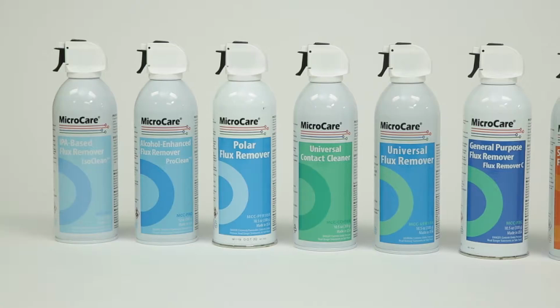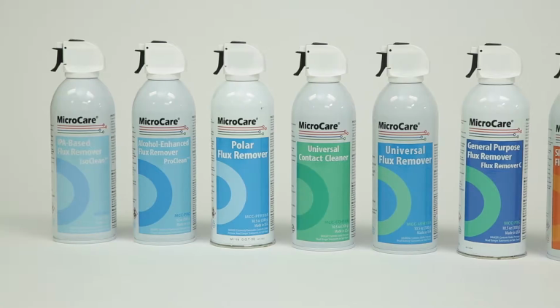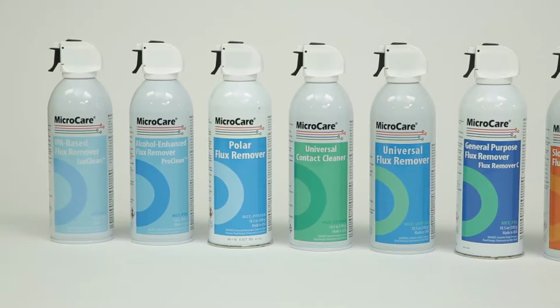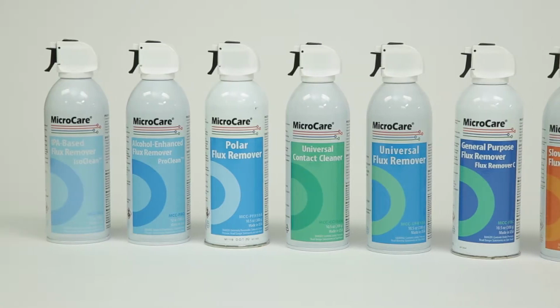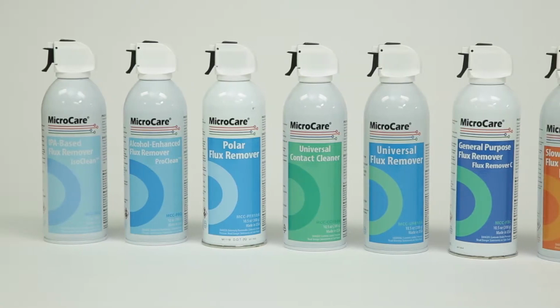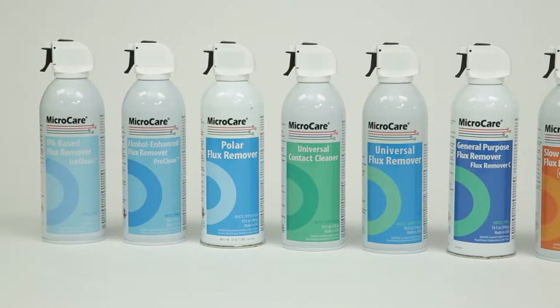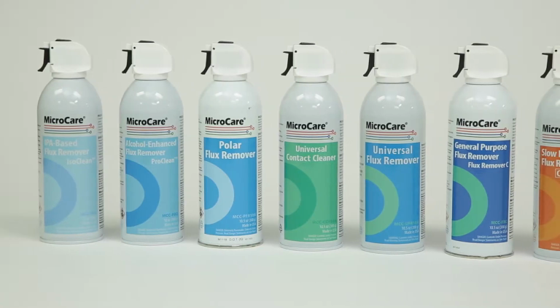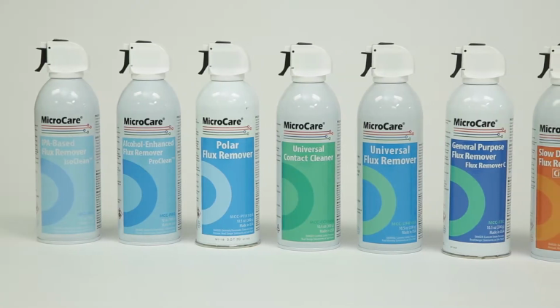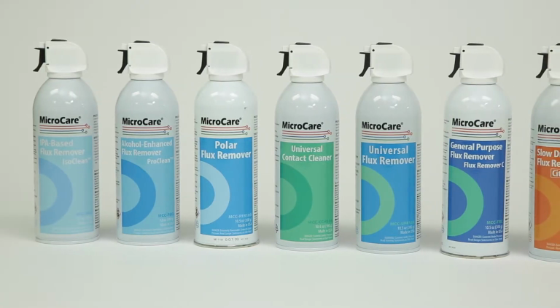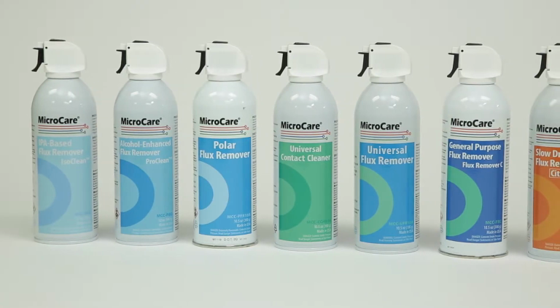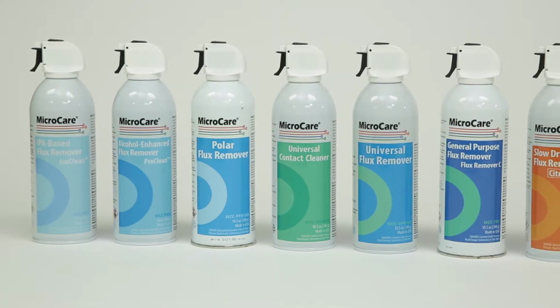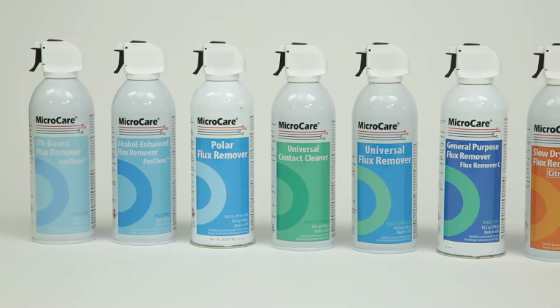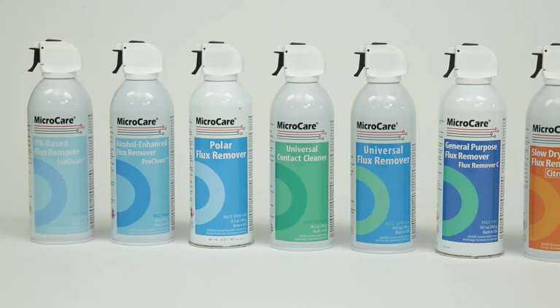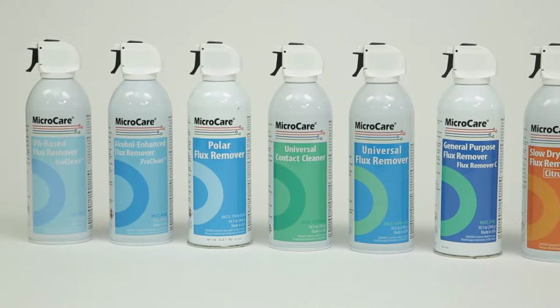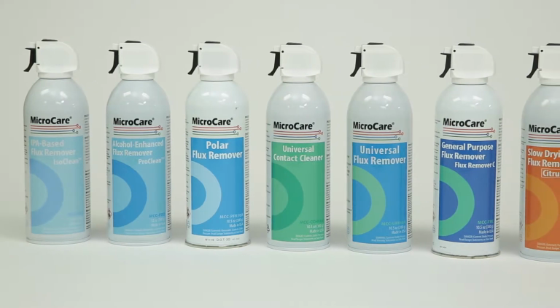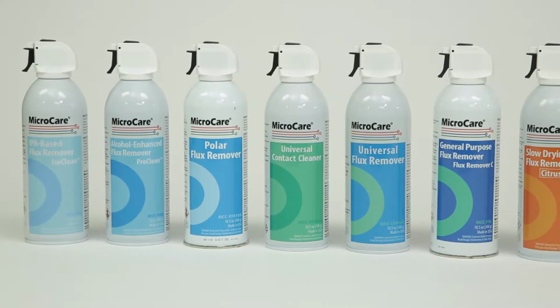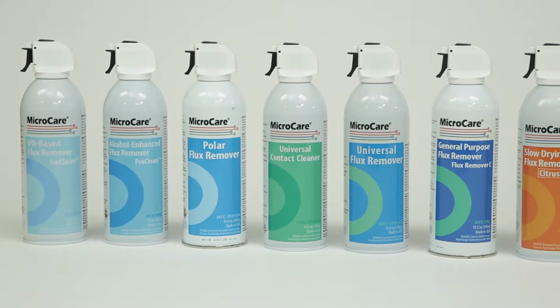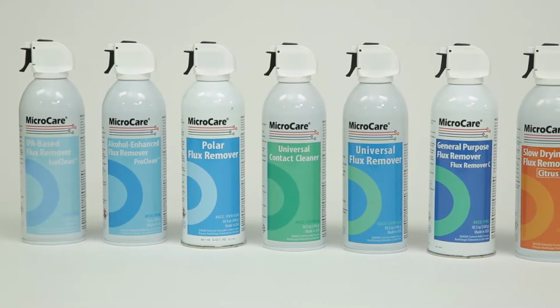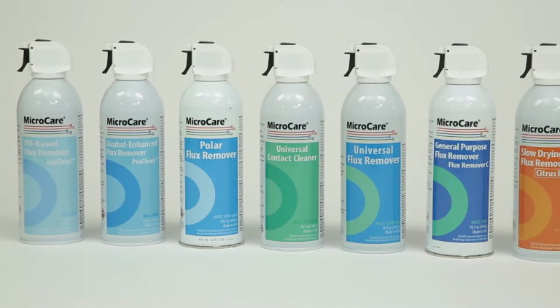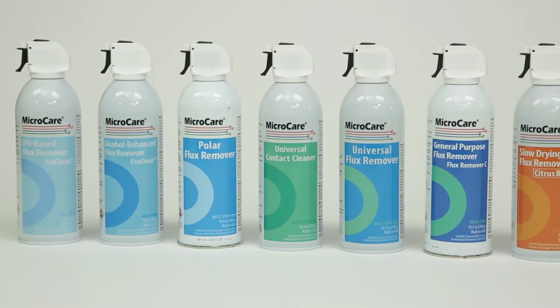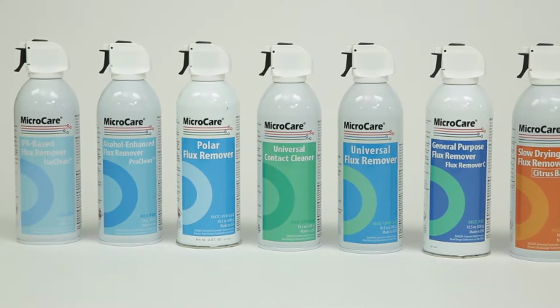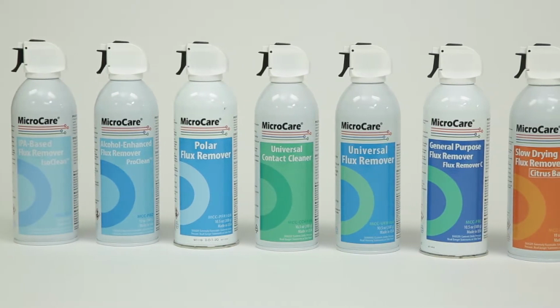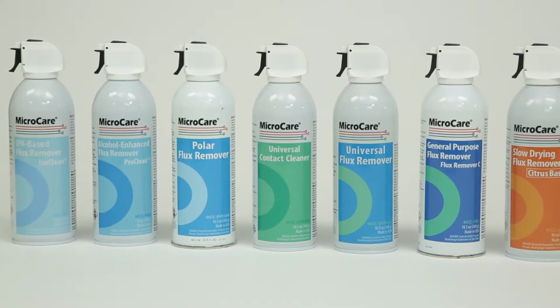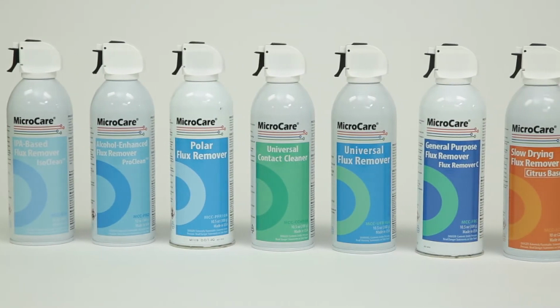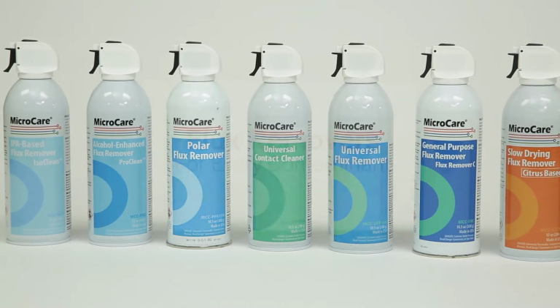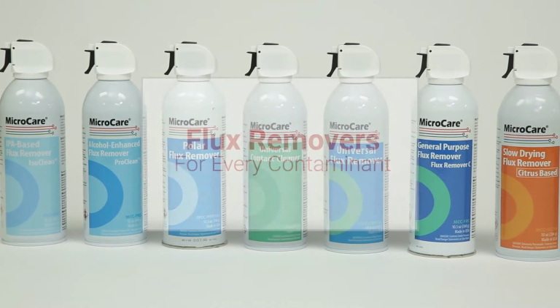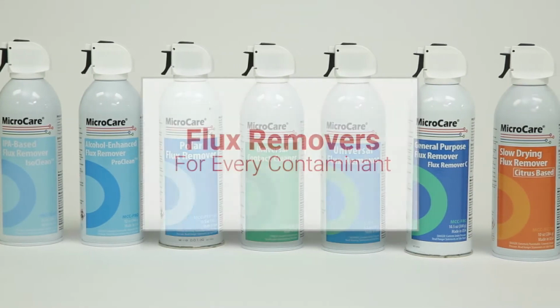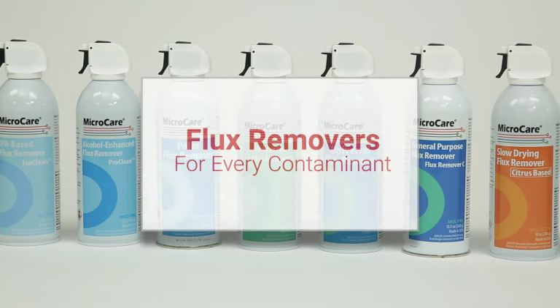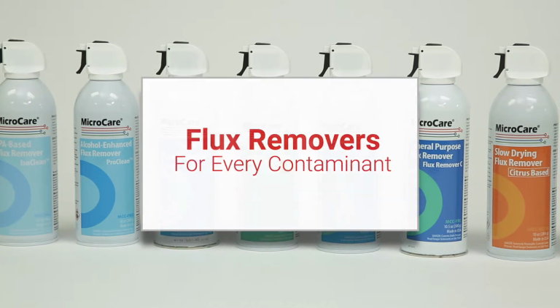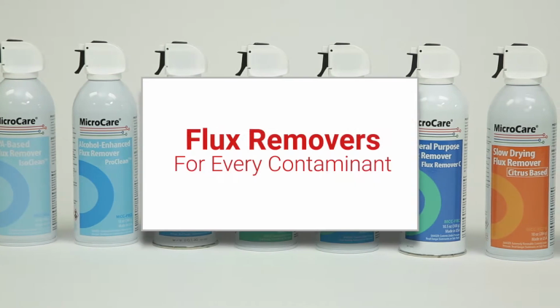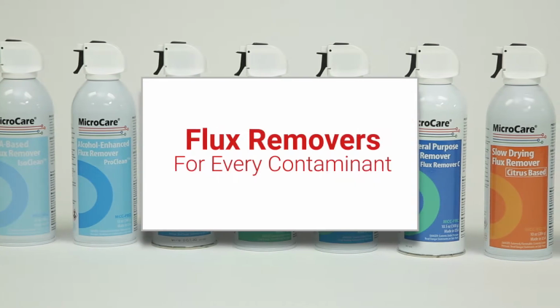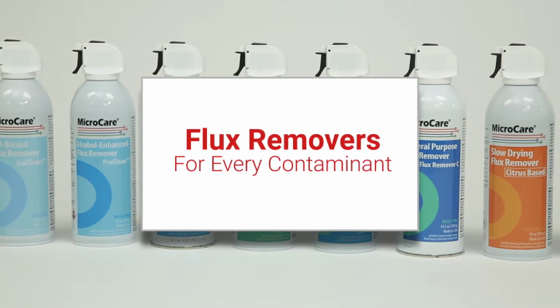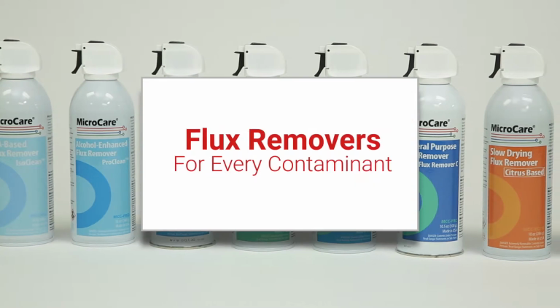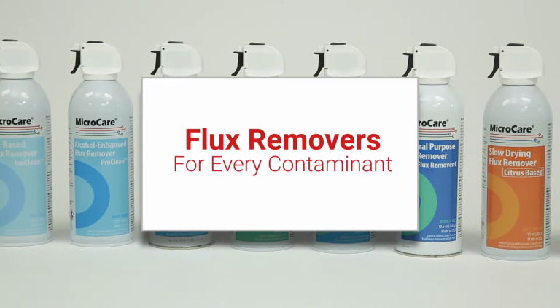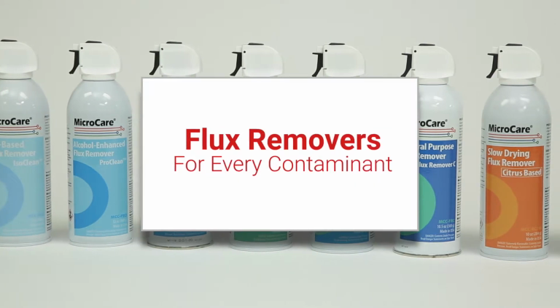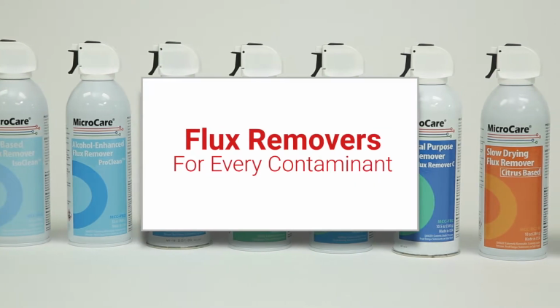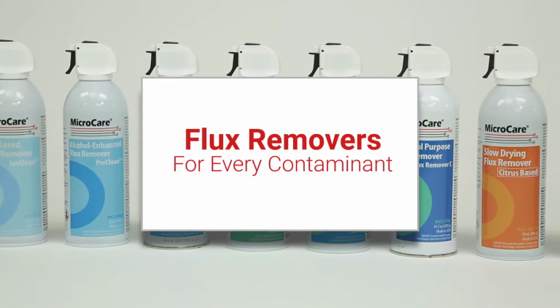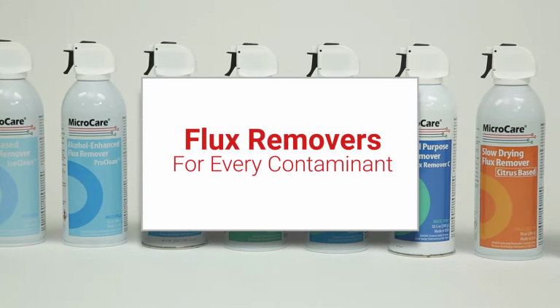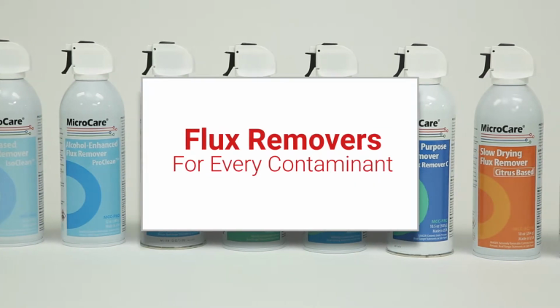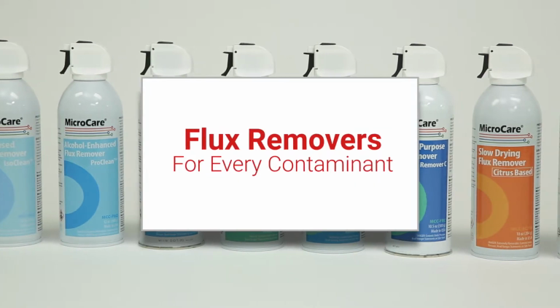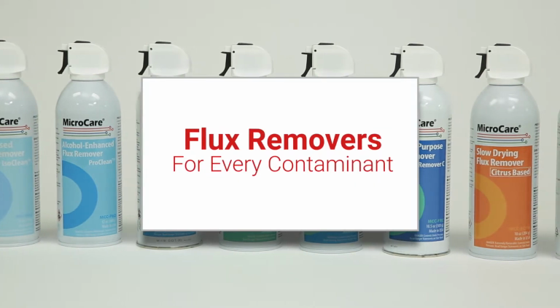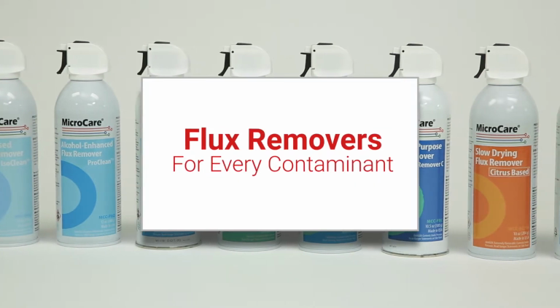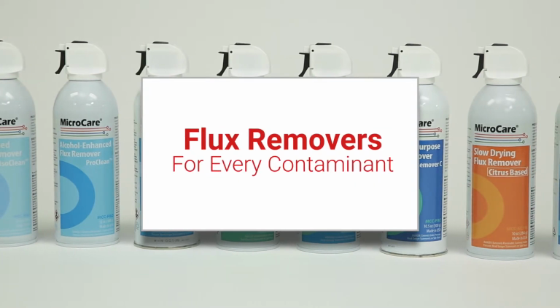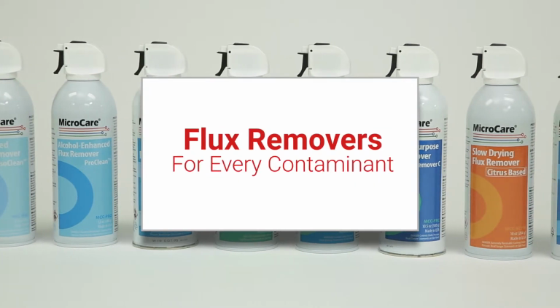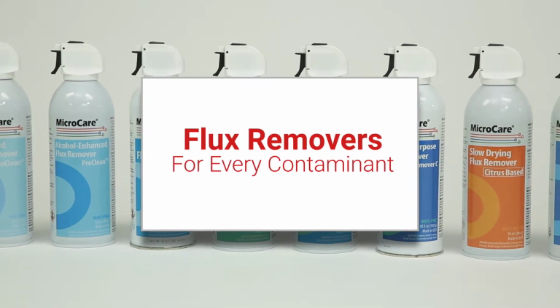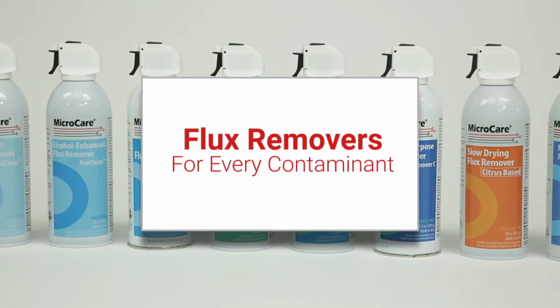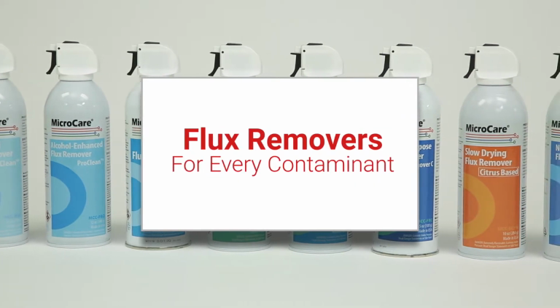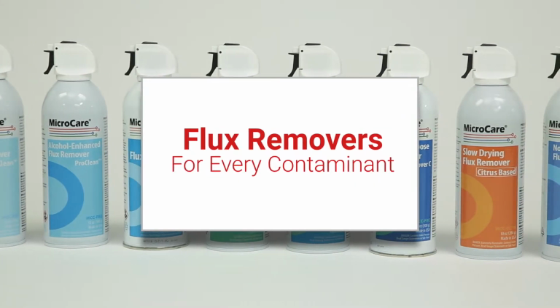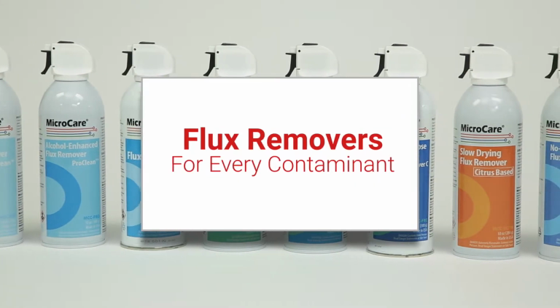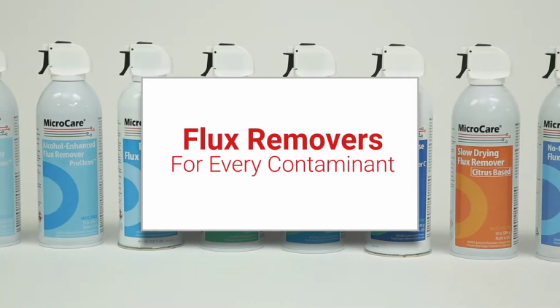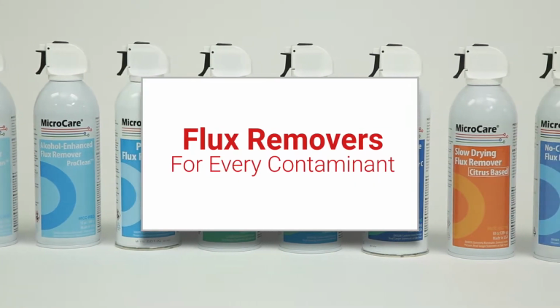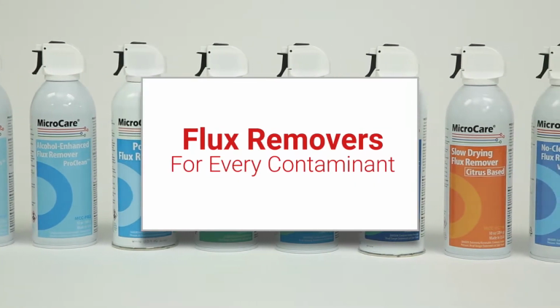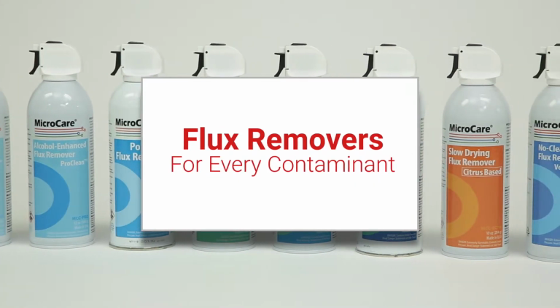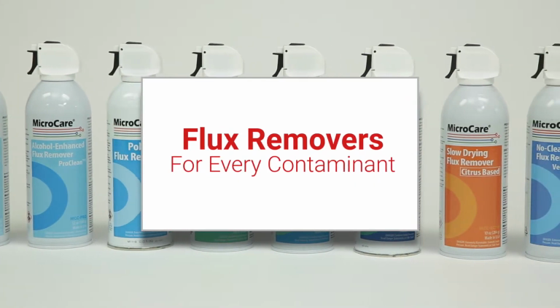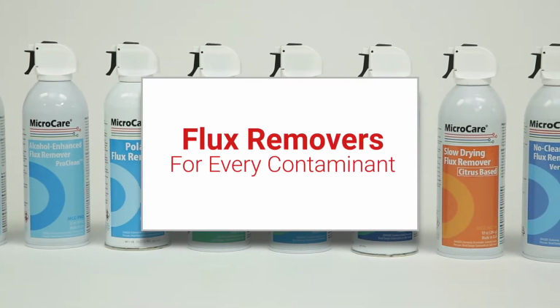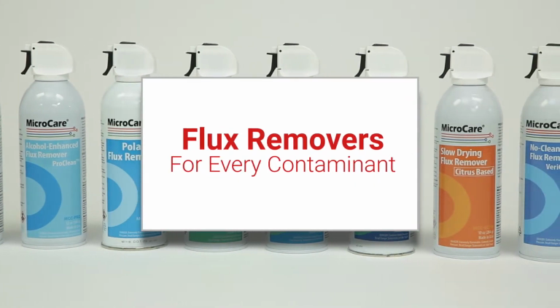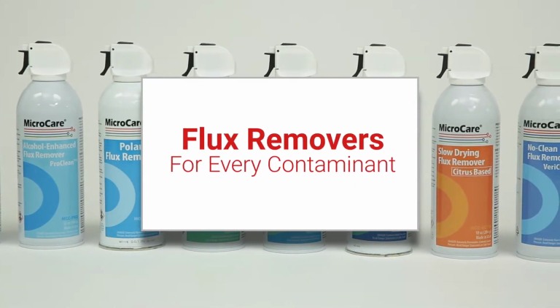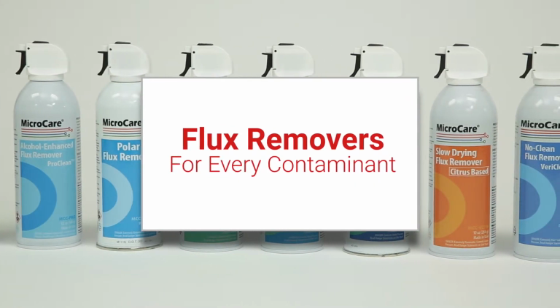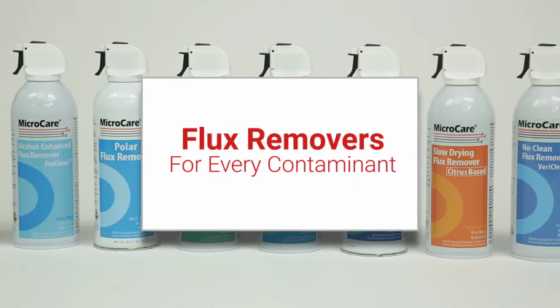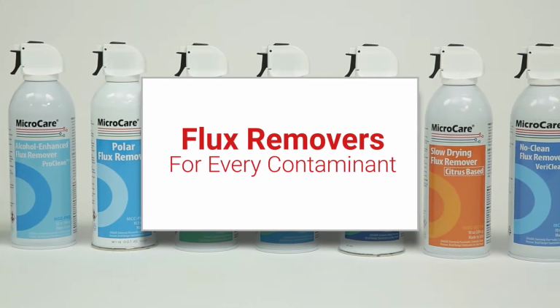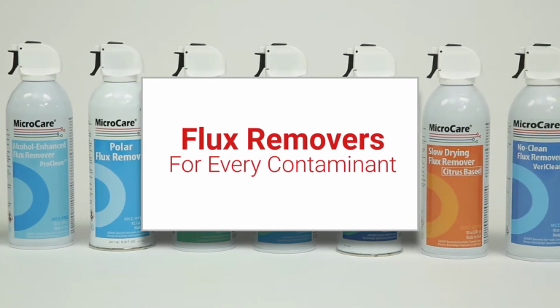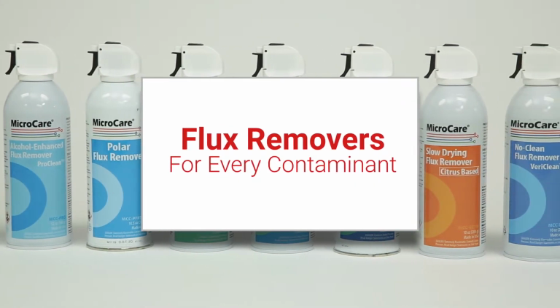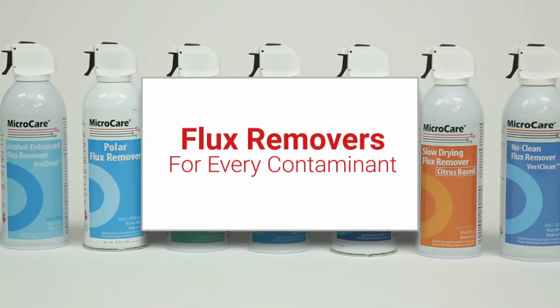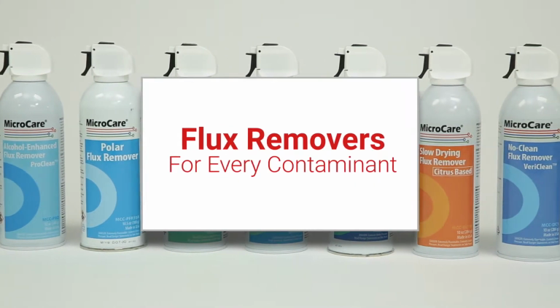With more than a dozen solvent choices, there is a perfect combination available to remove every type of contaminant.